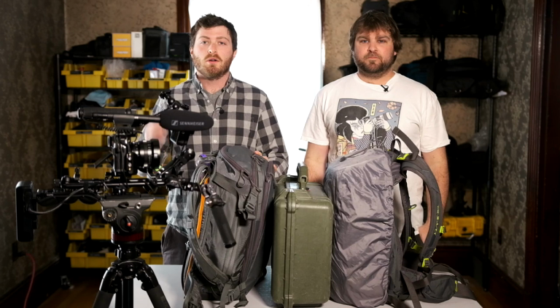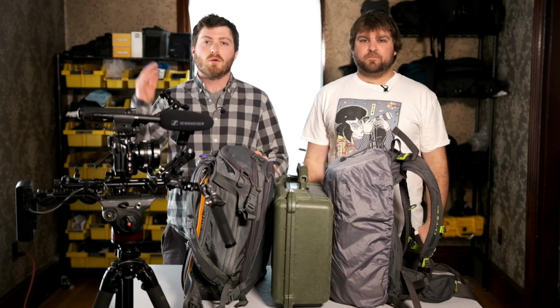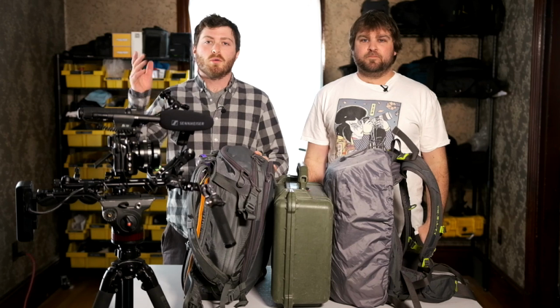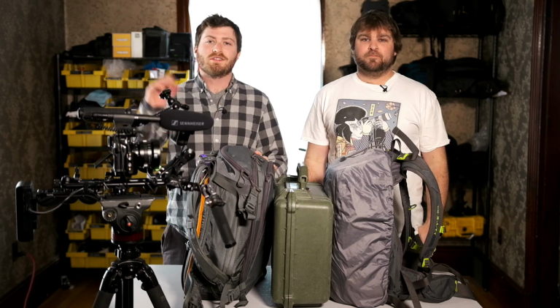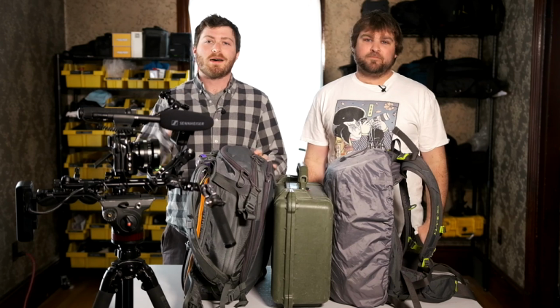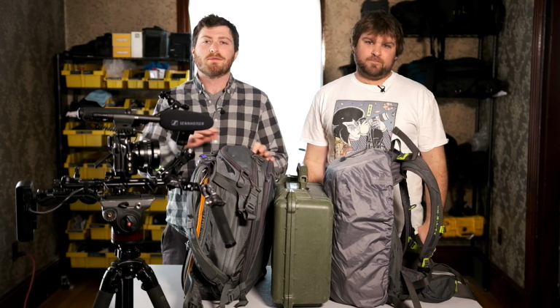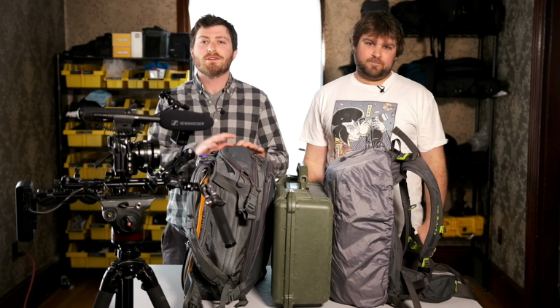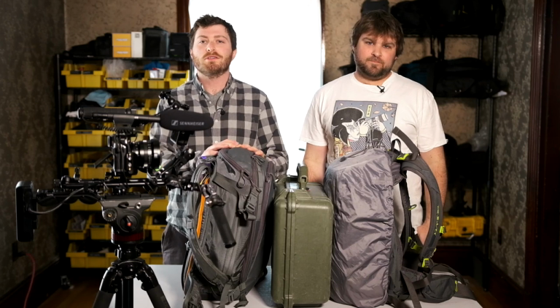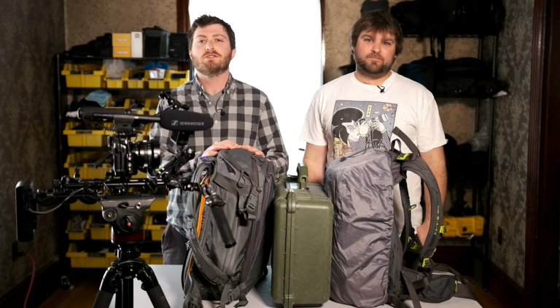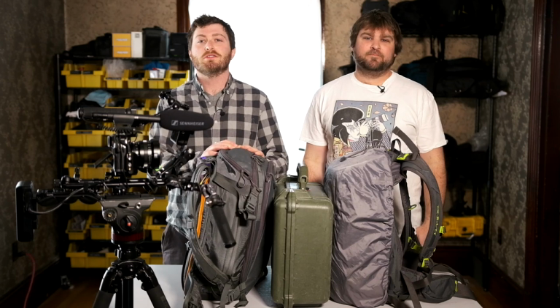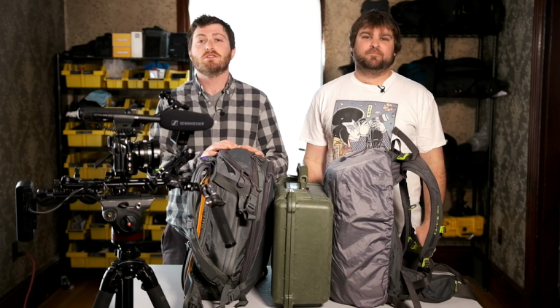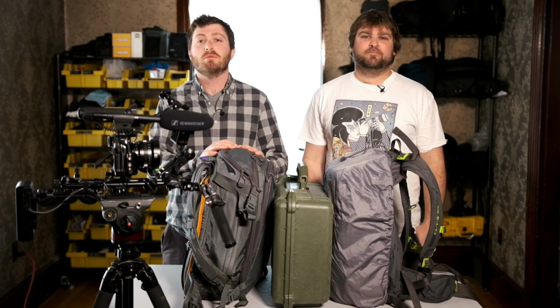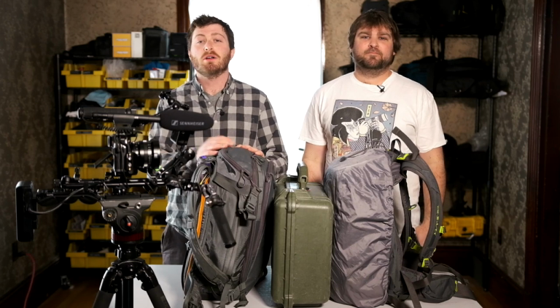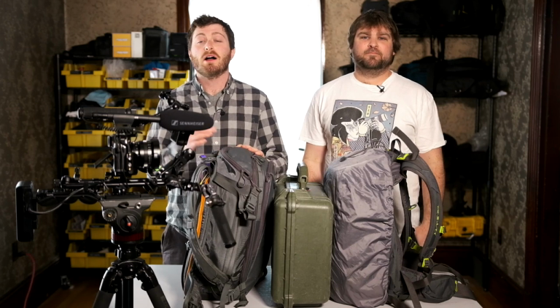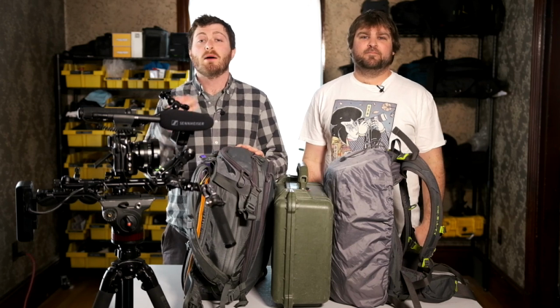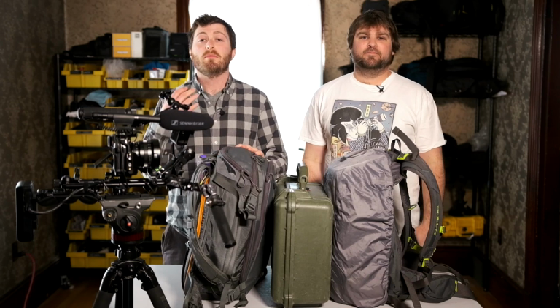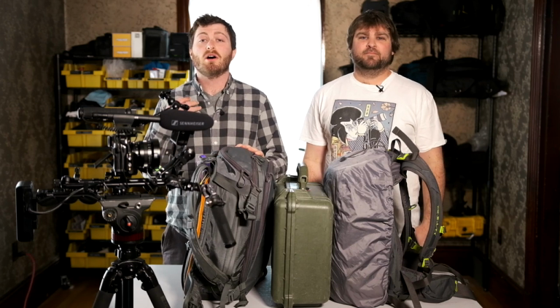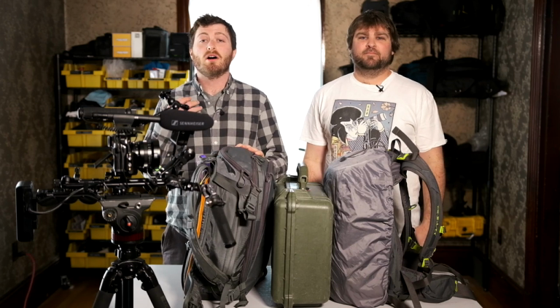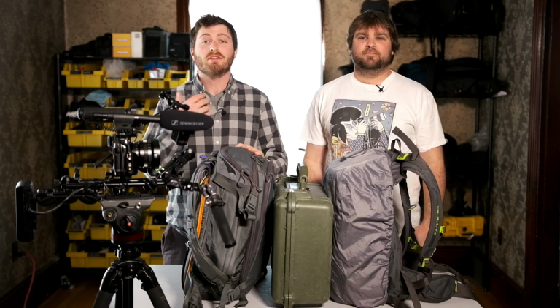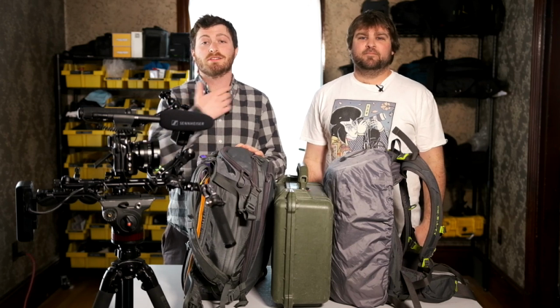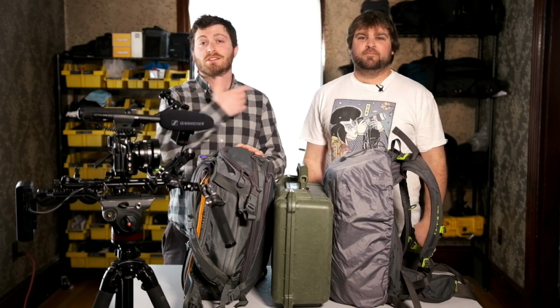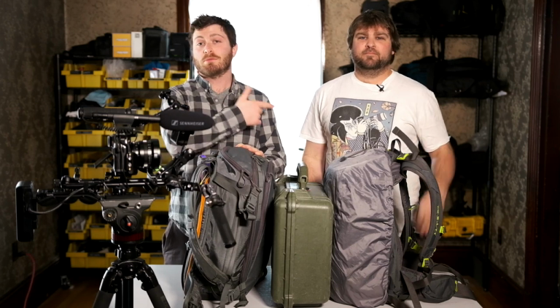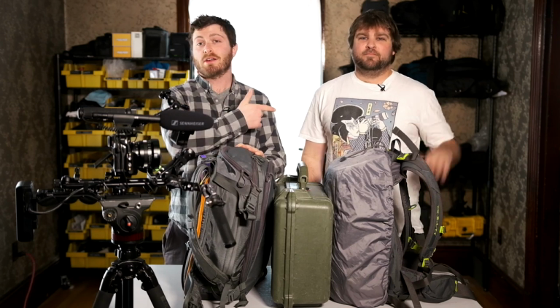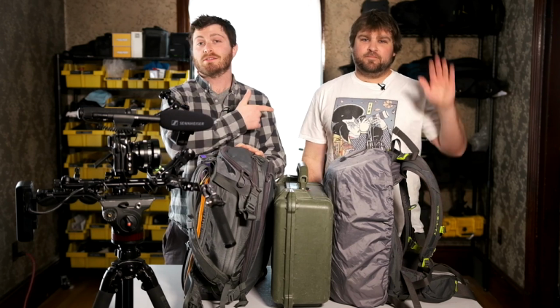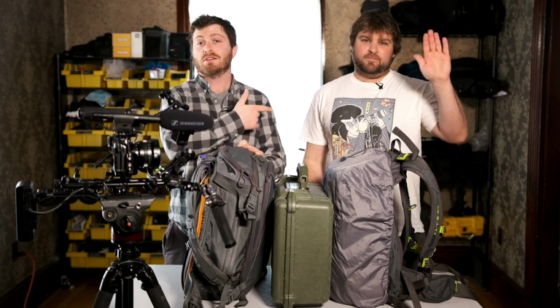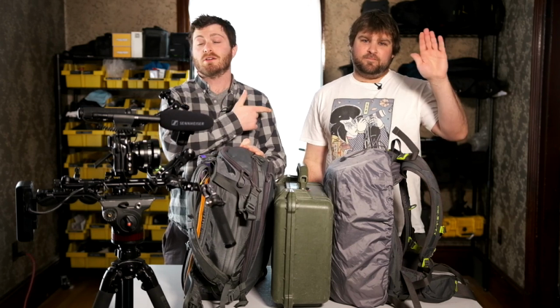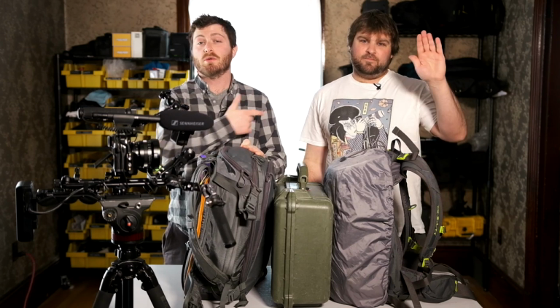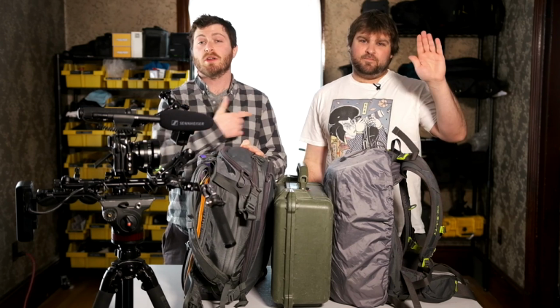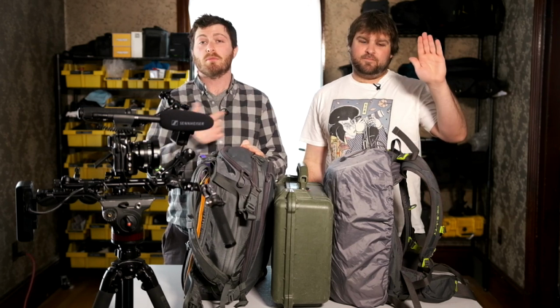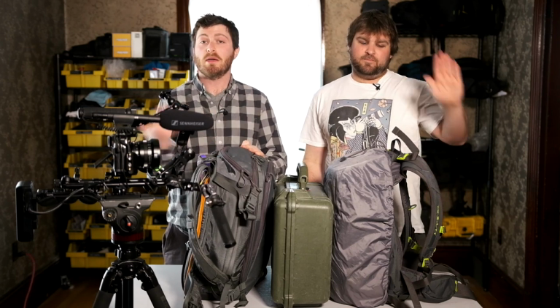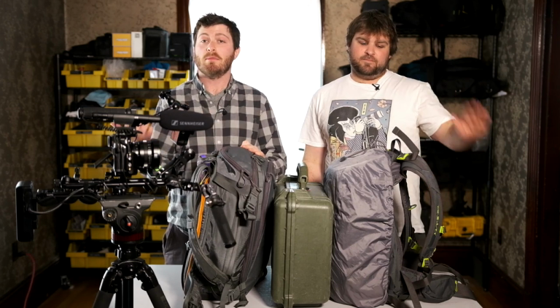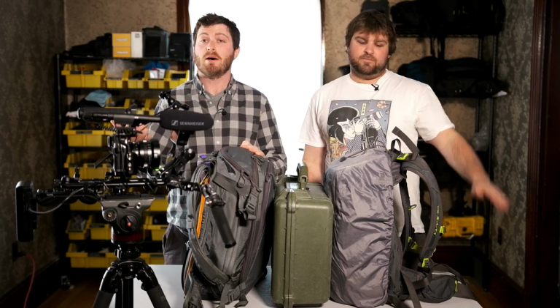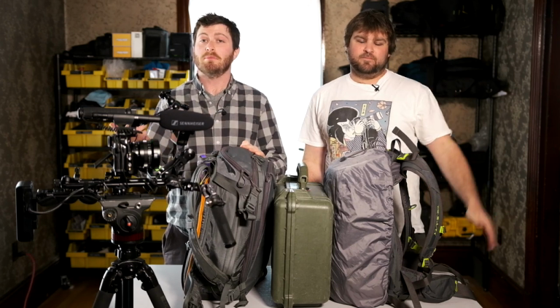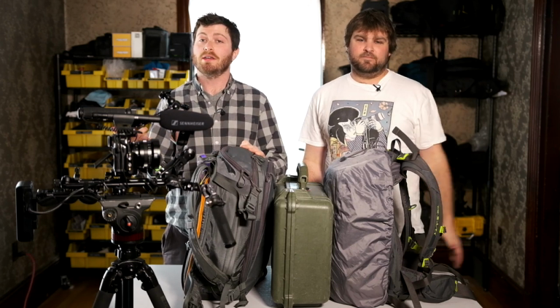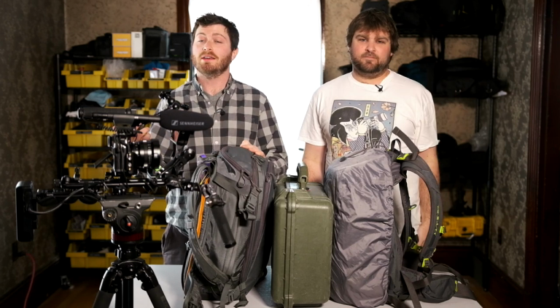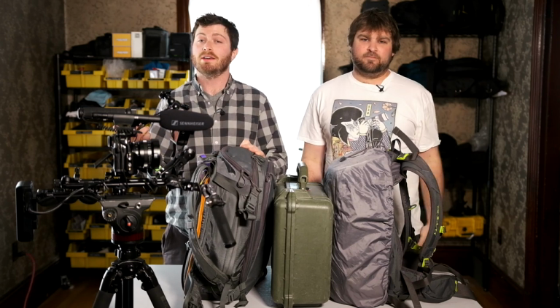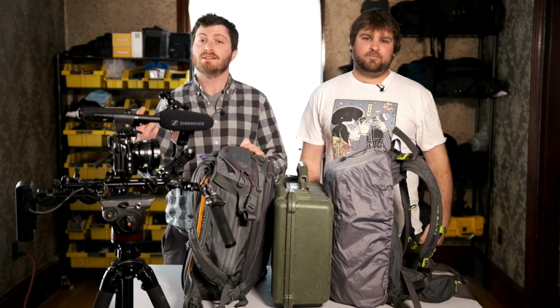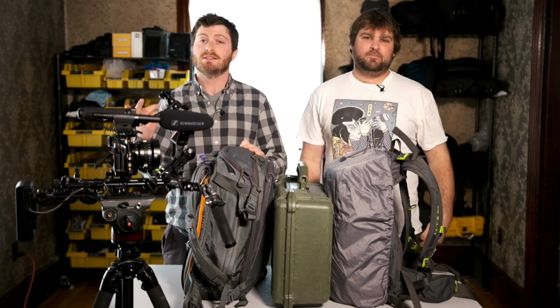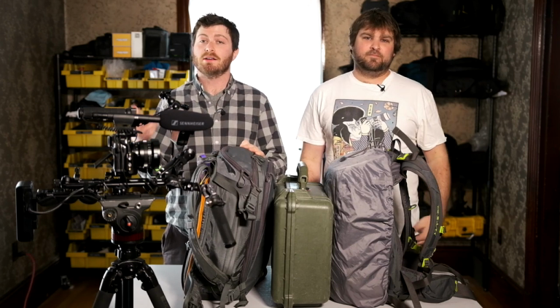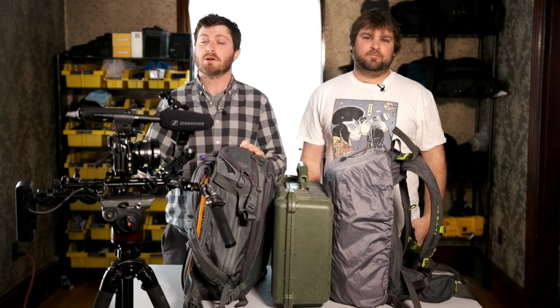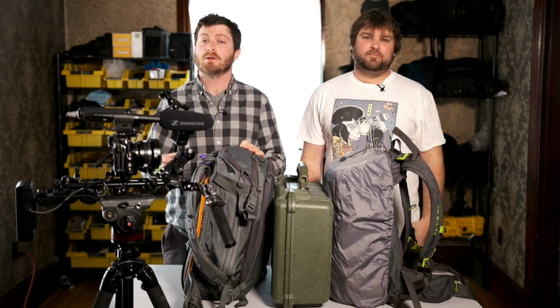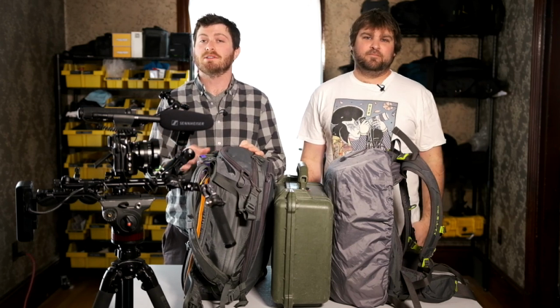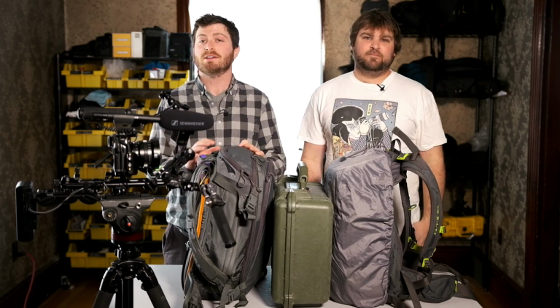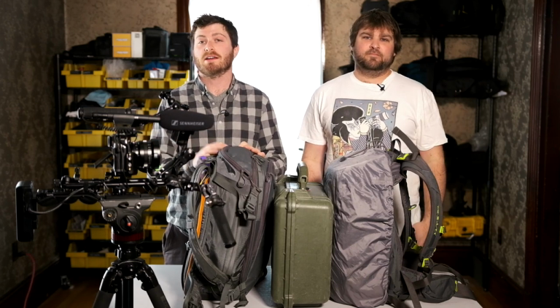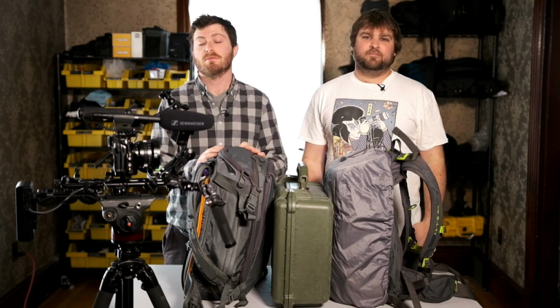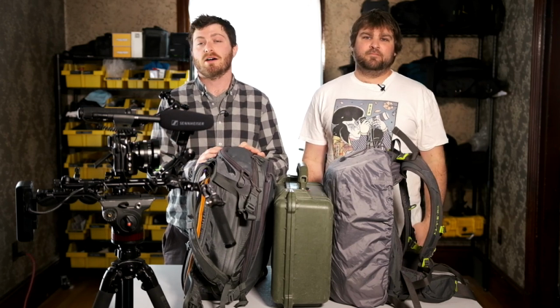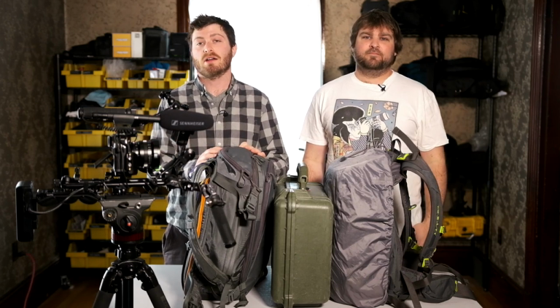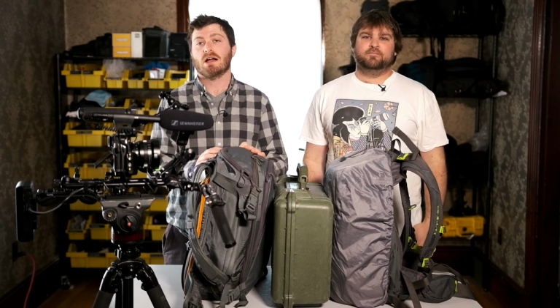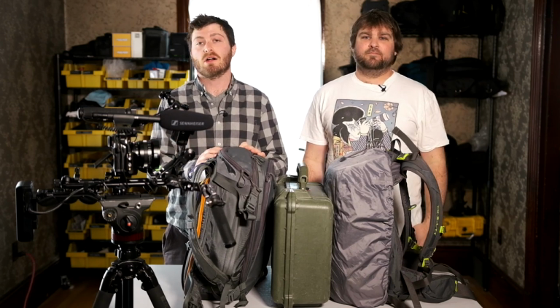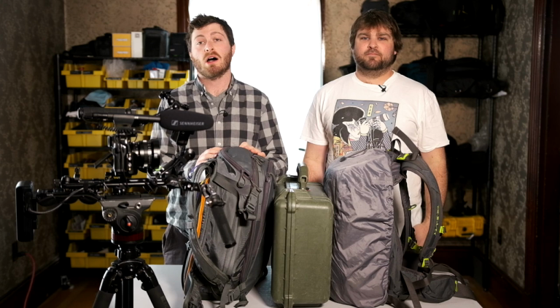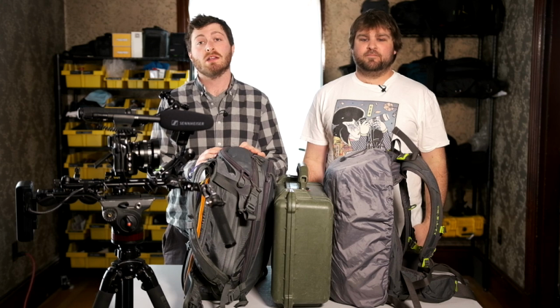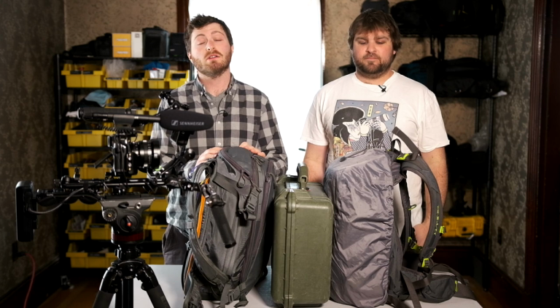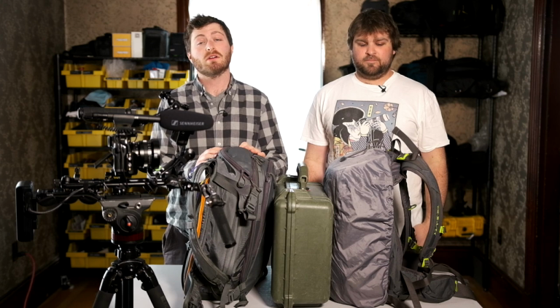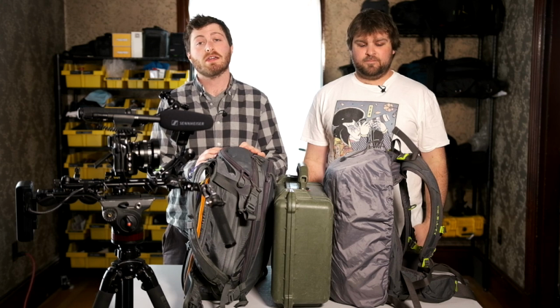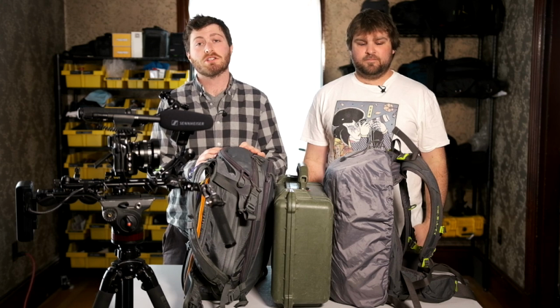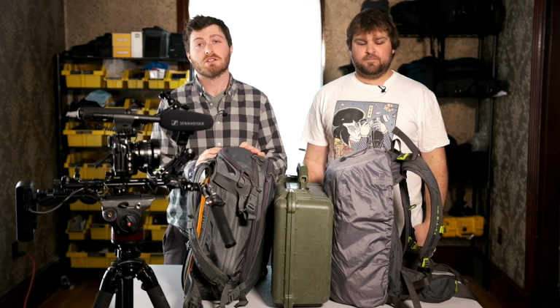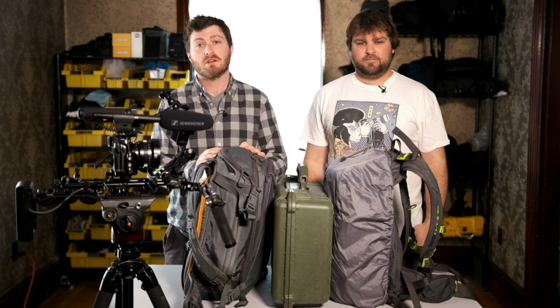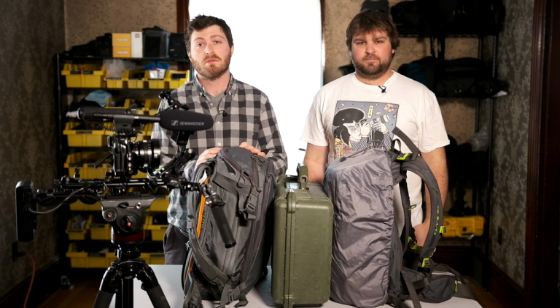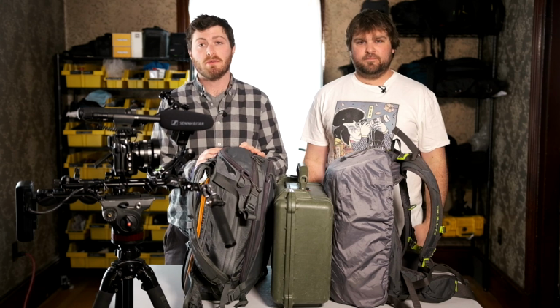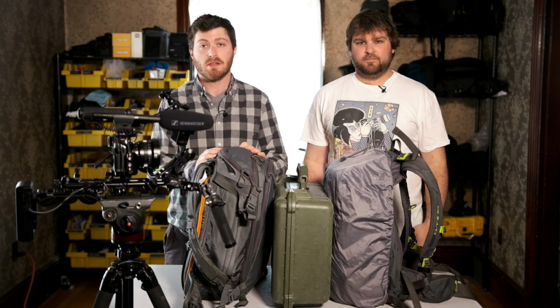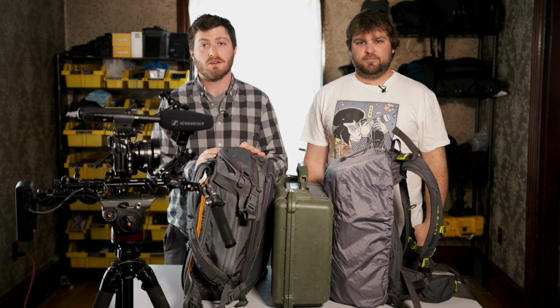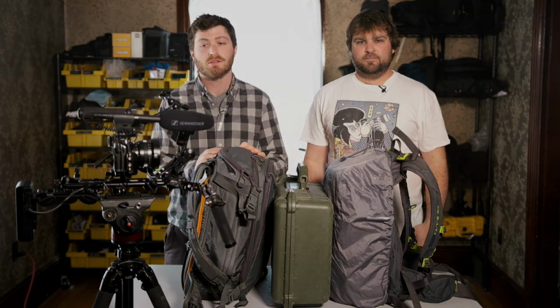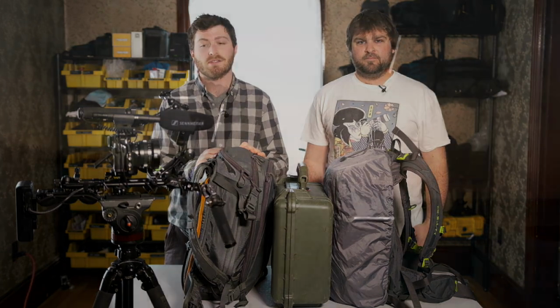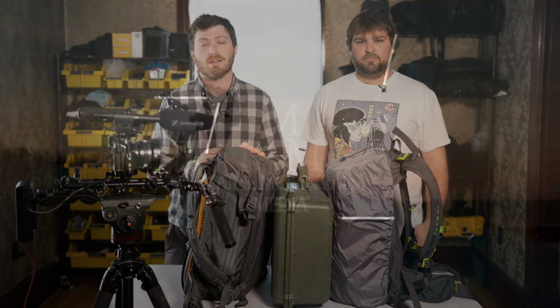What's happening YouTube? I'm Paul, this is Spencer, we are Maymount Media, and today we're going to be talking about our on-location video setup.